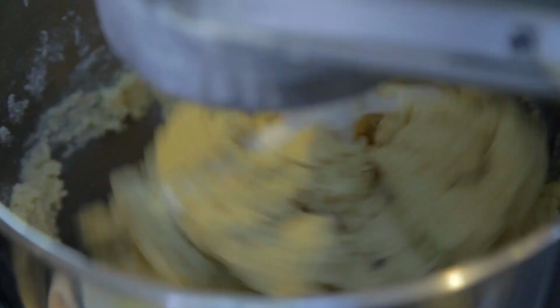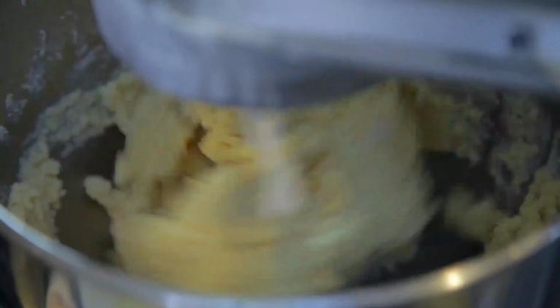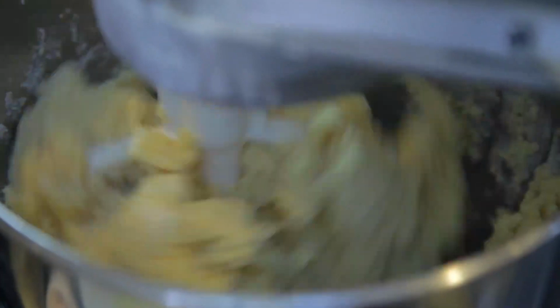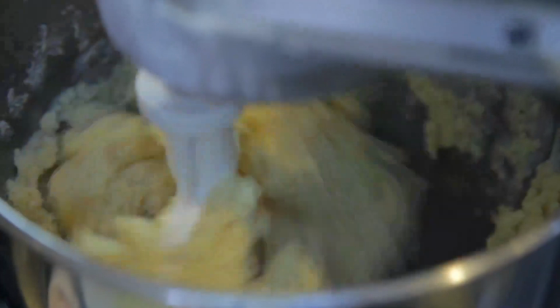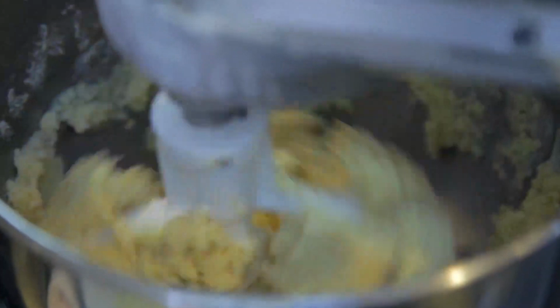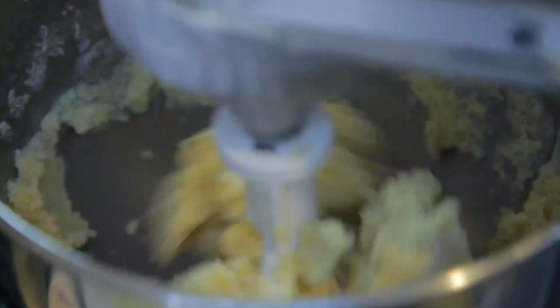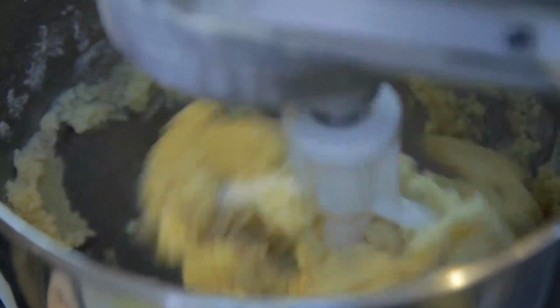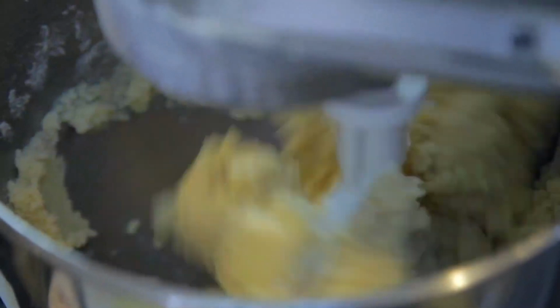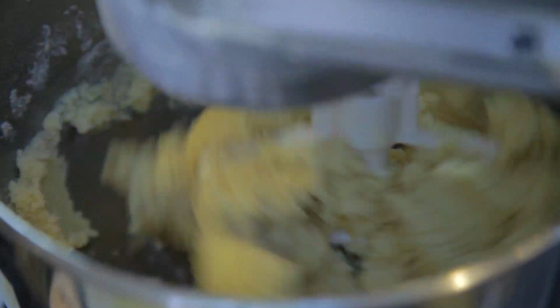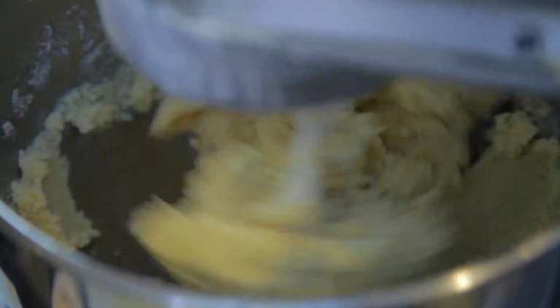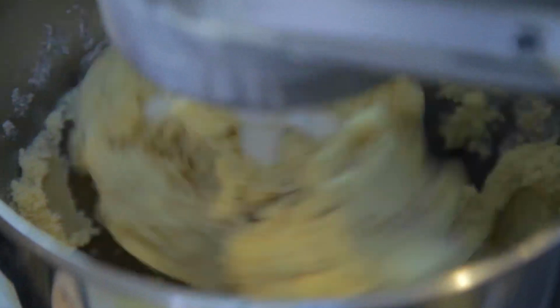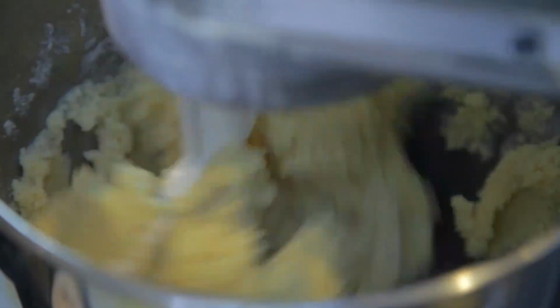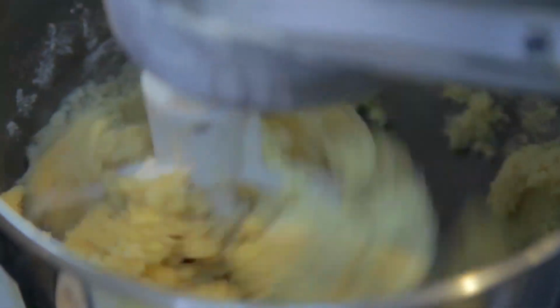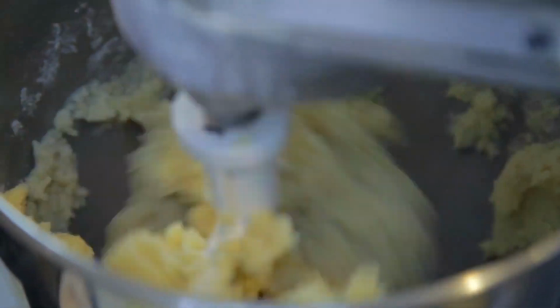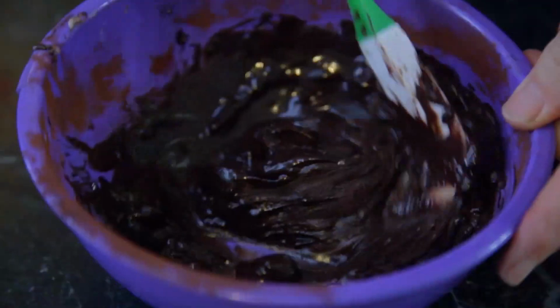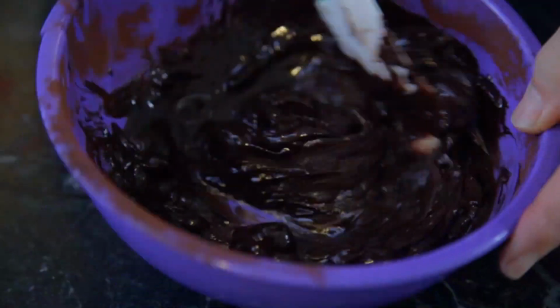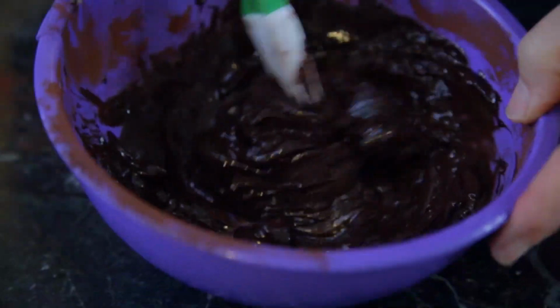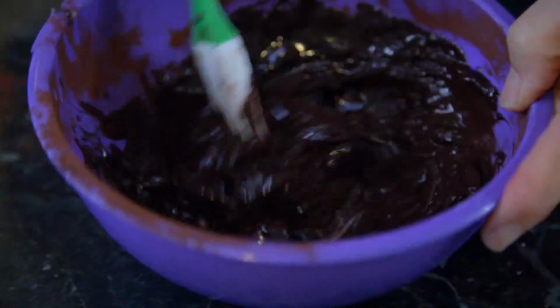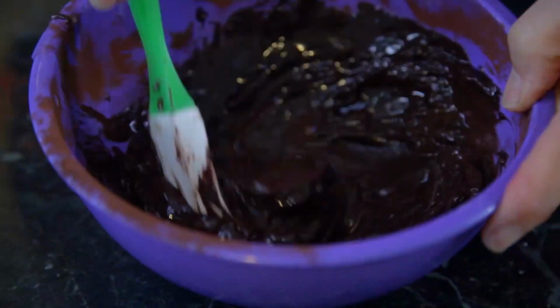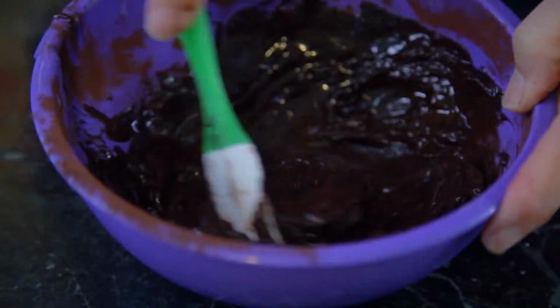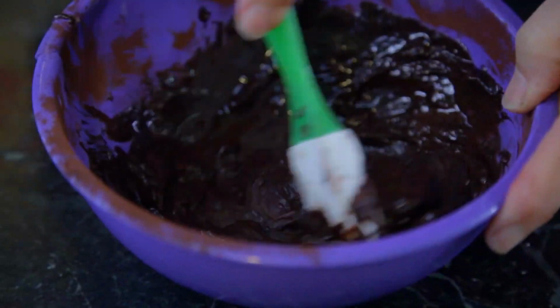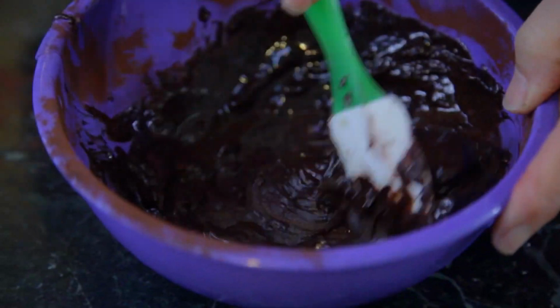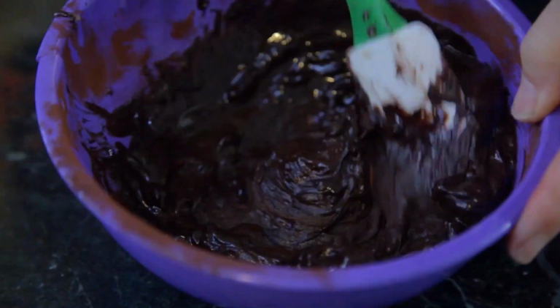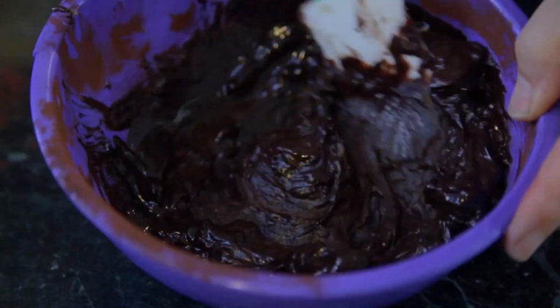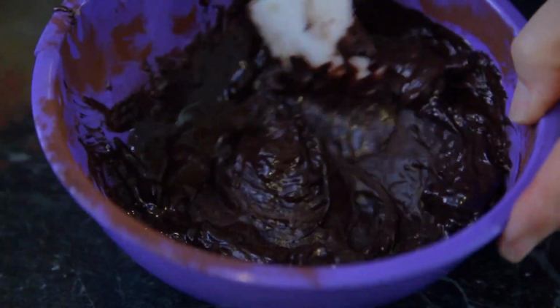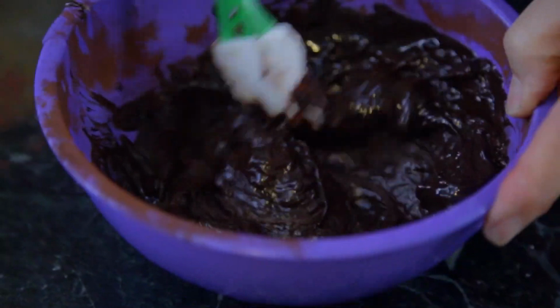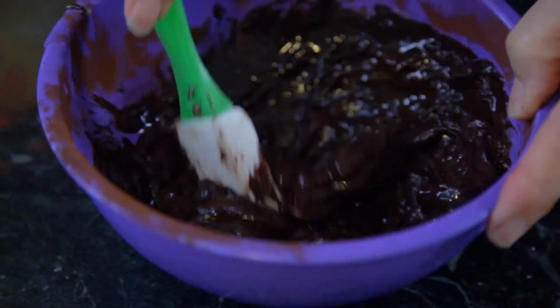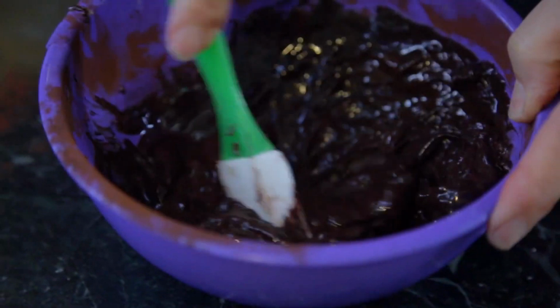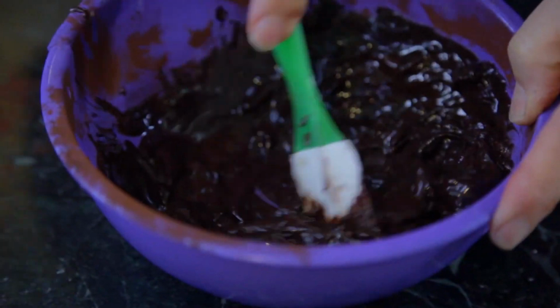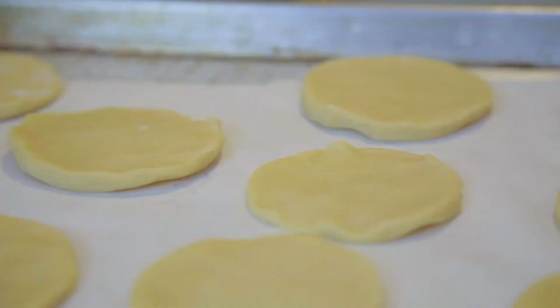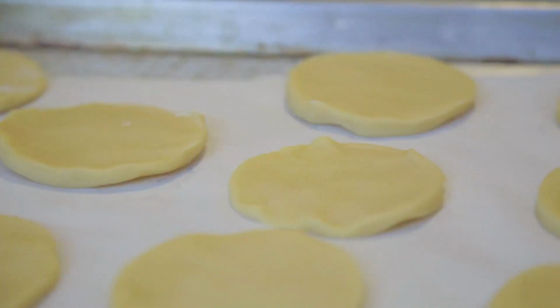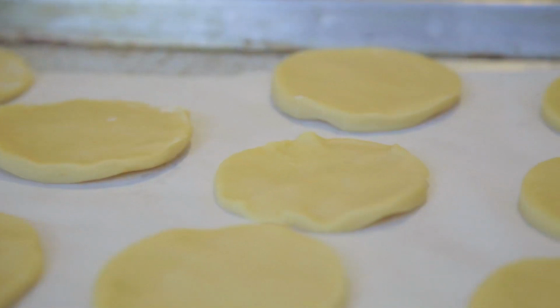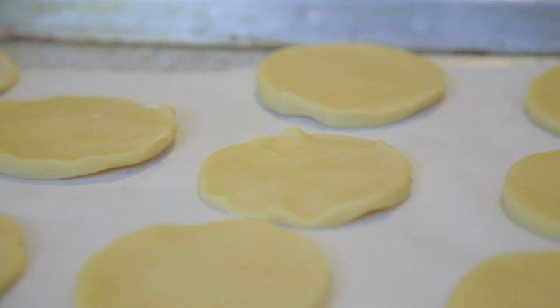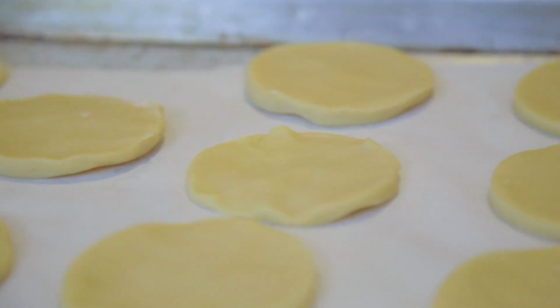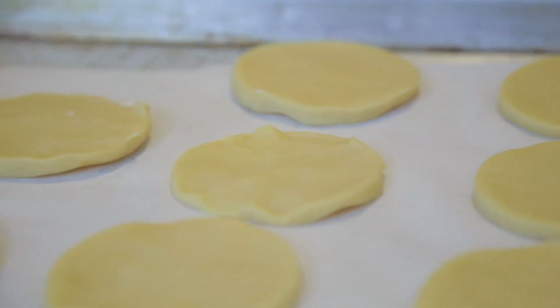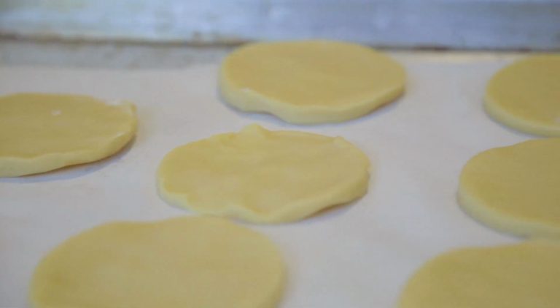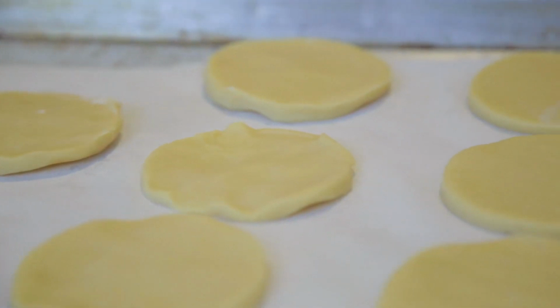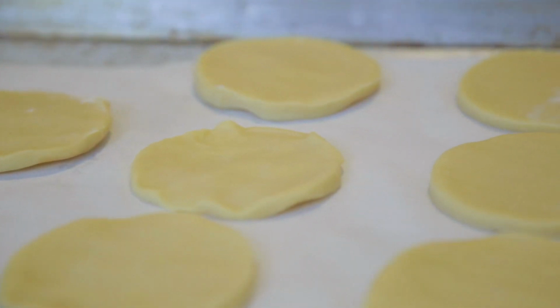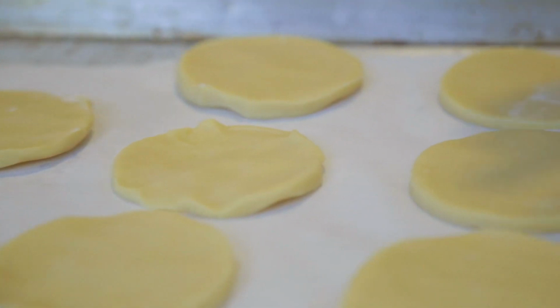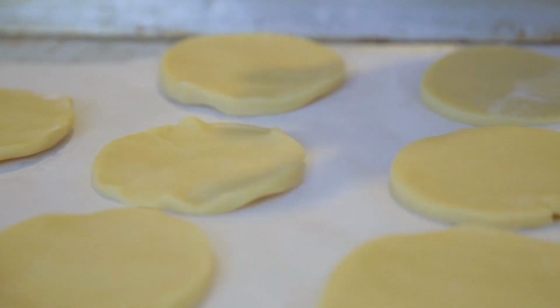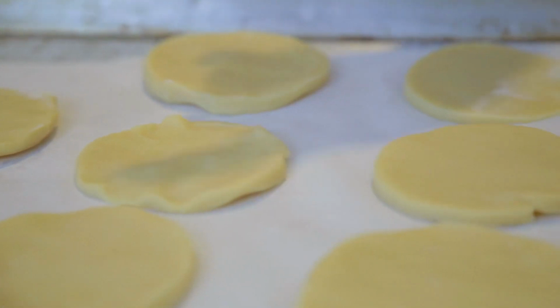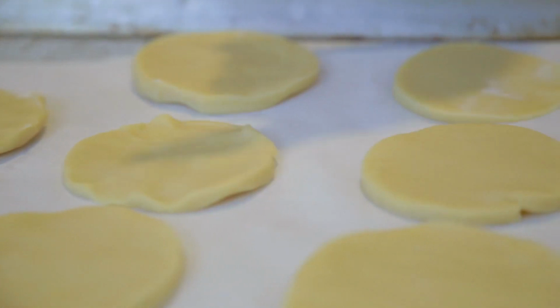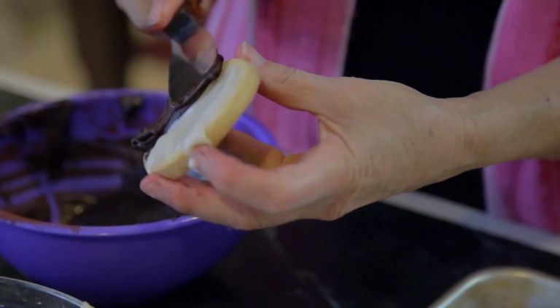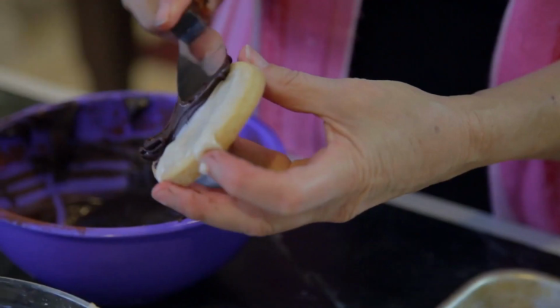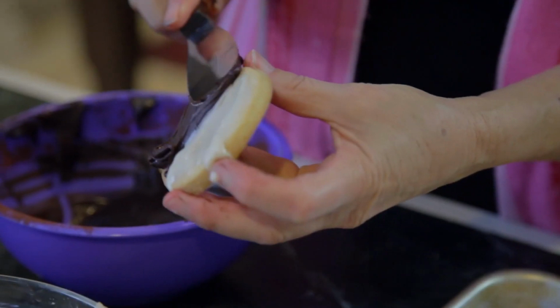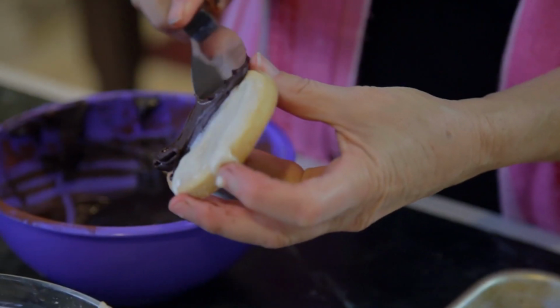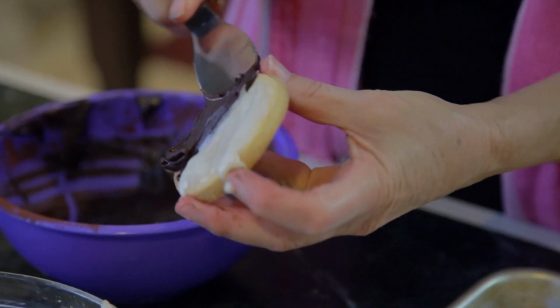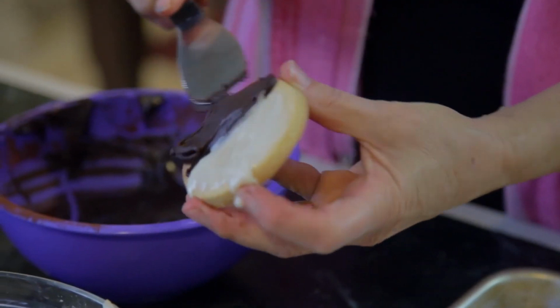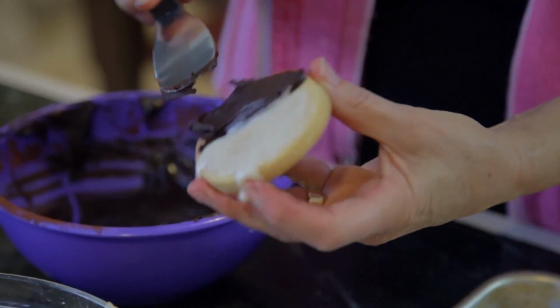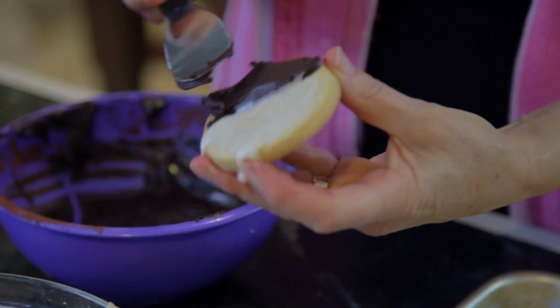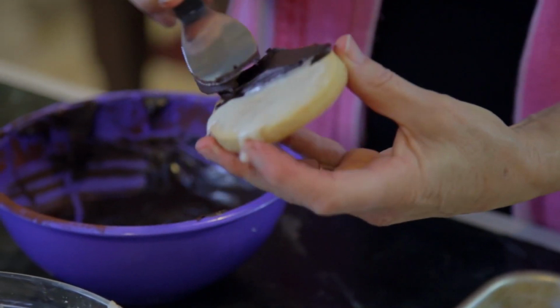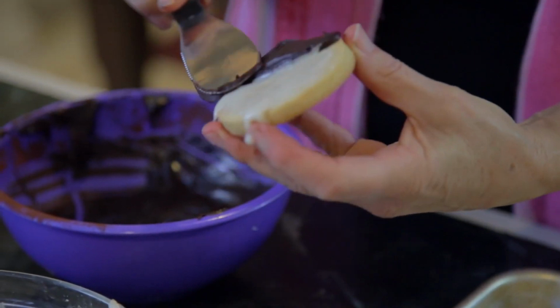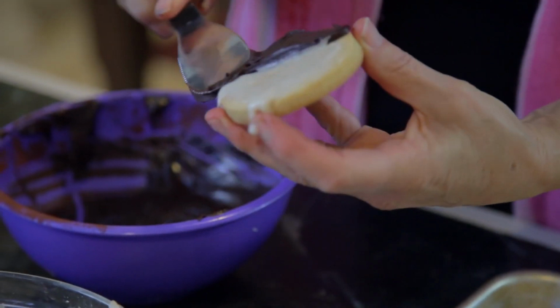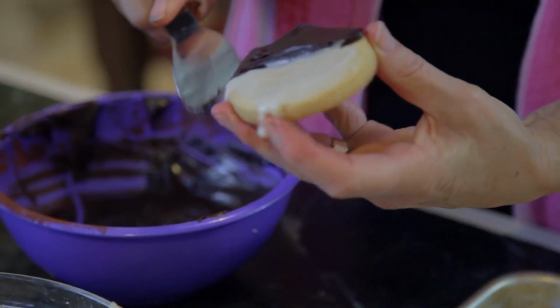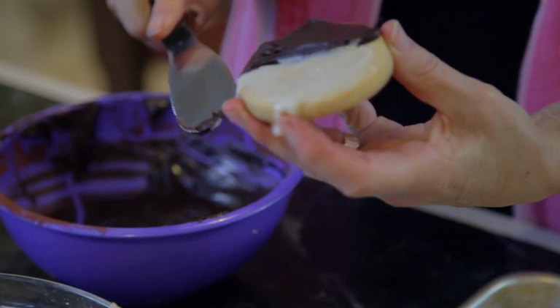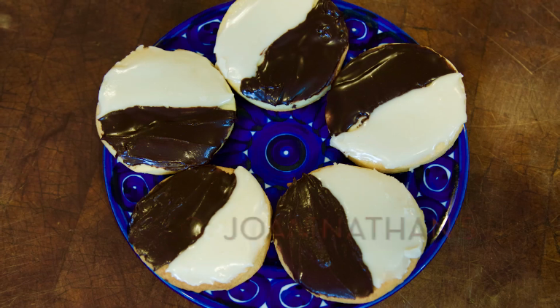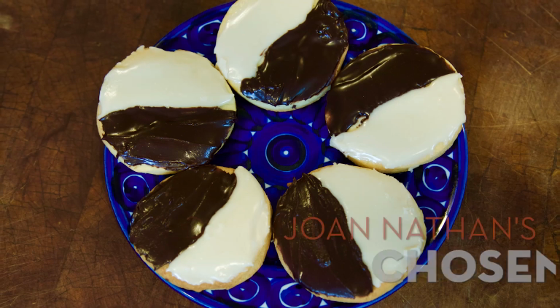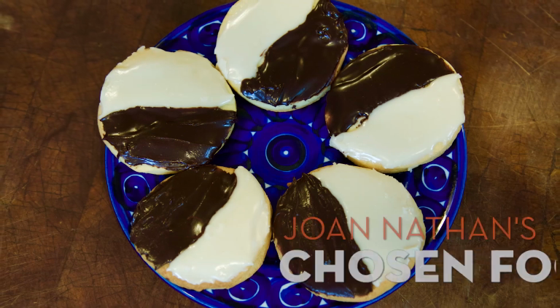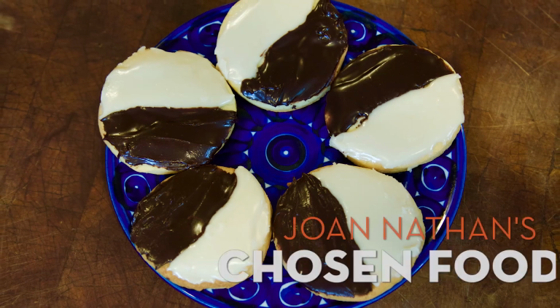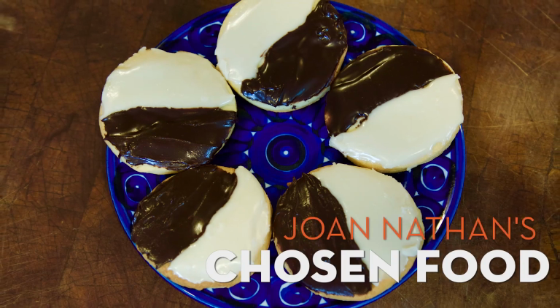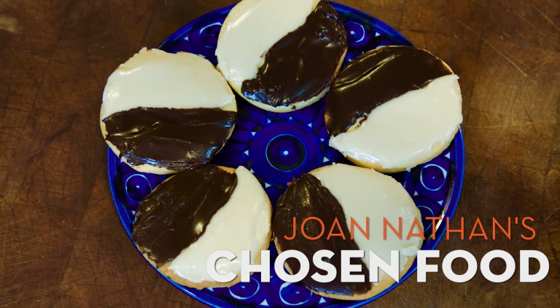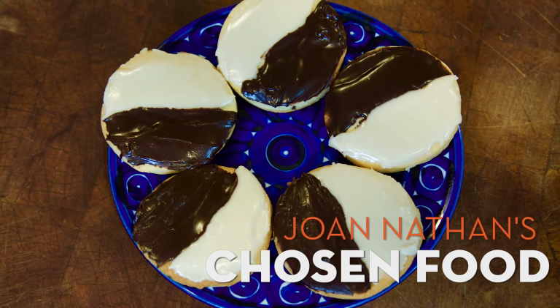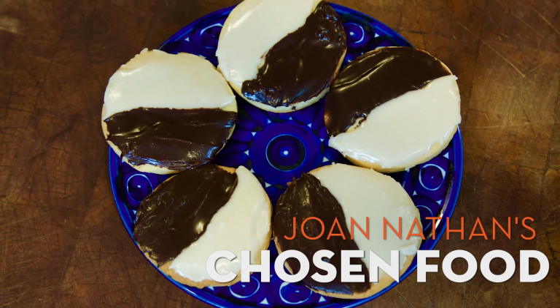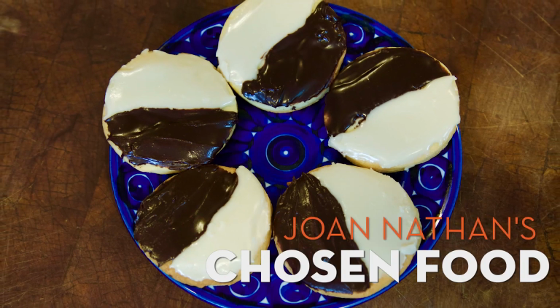Look at this. Beautiful. I can't resist taking a bite of one of these cookies. I hope you'll enjoy them as much as I do.